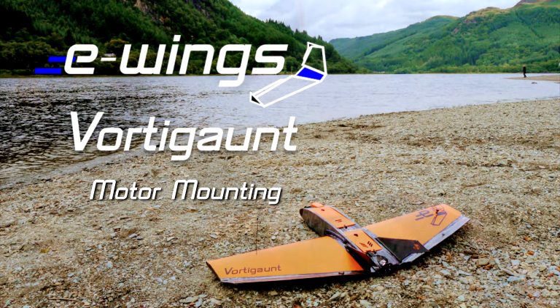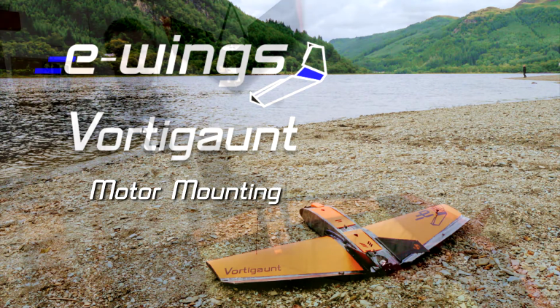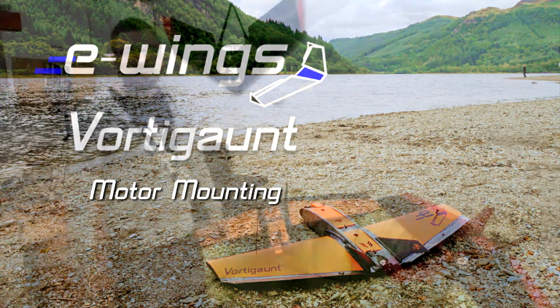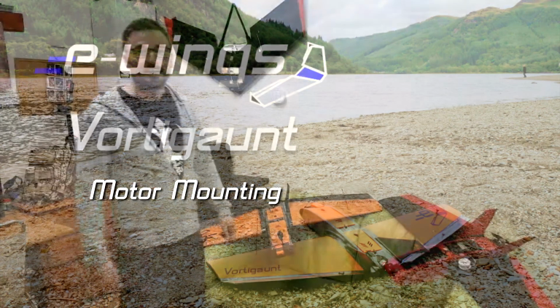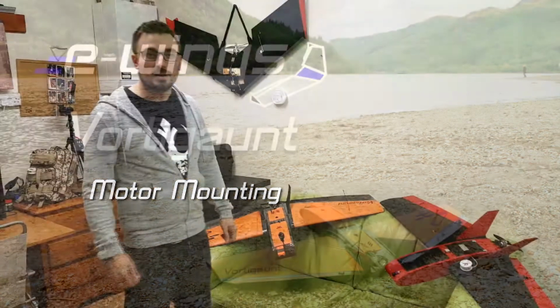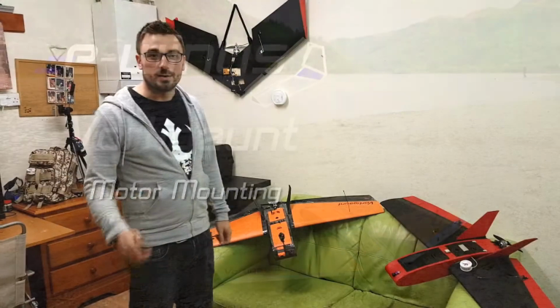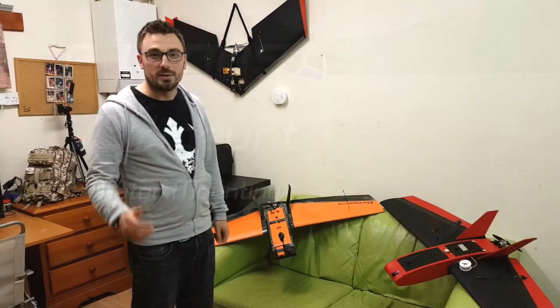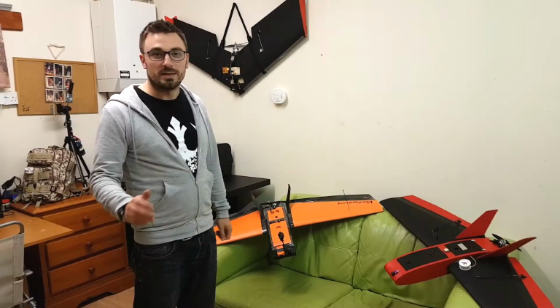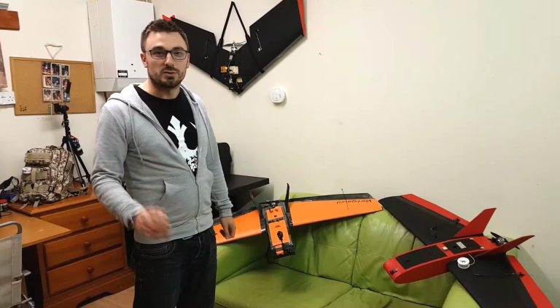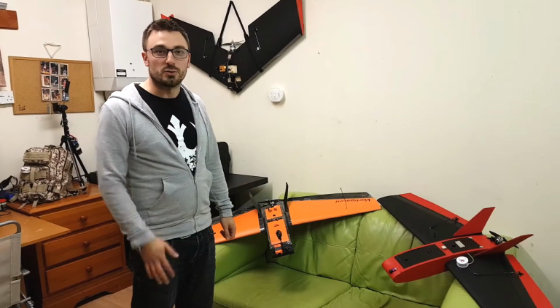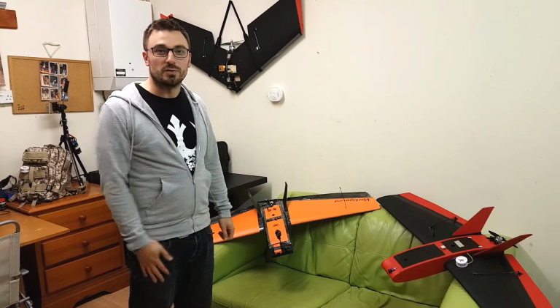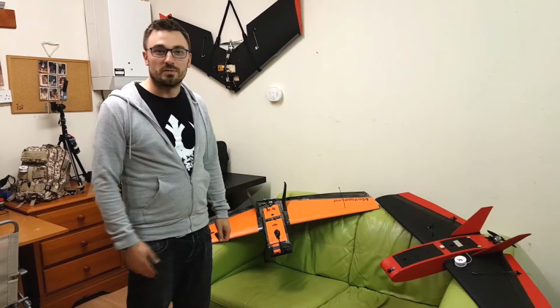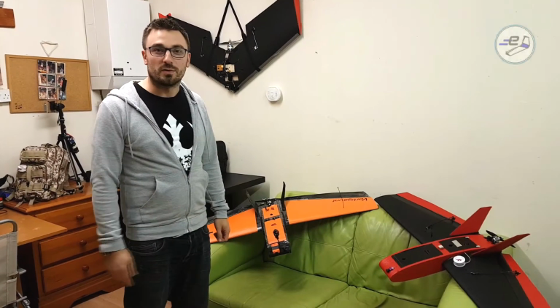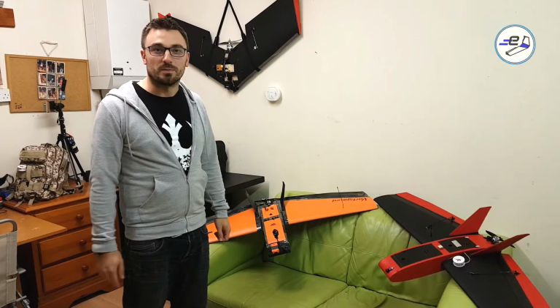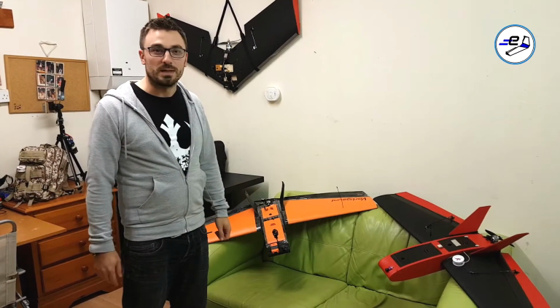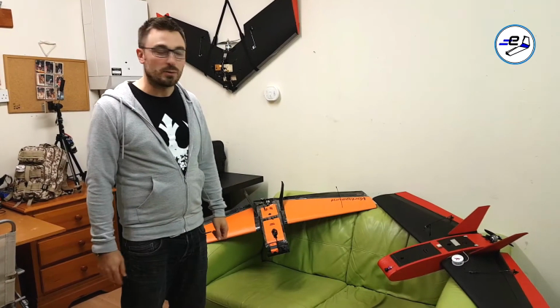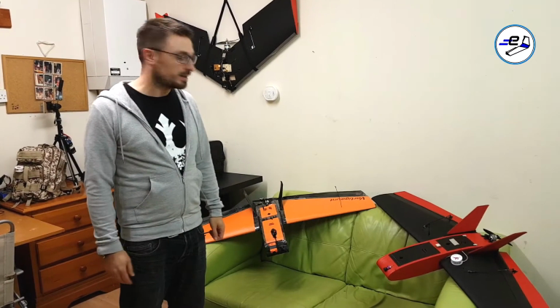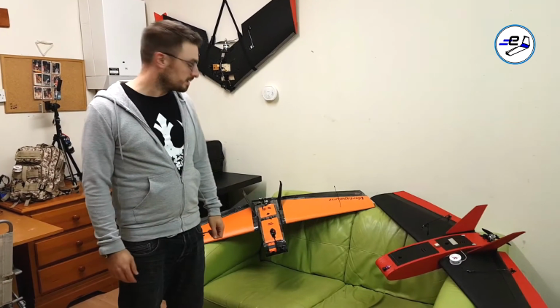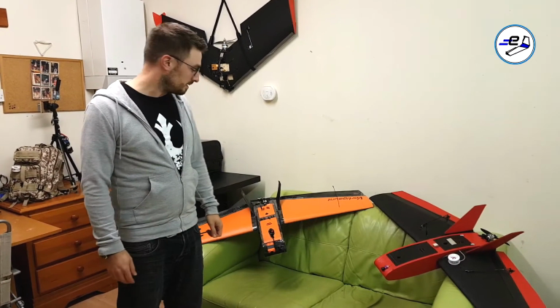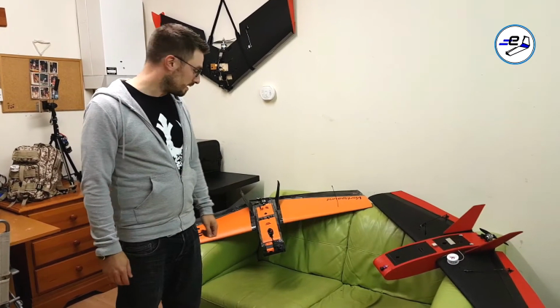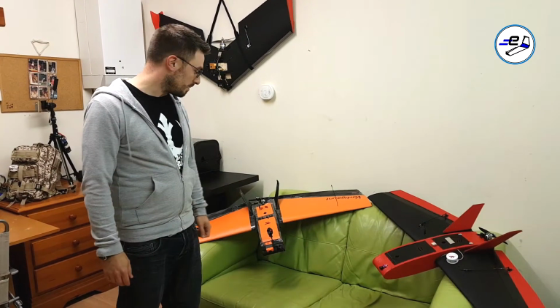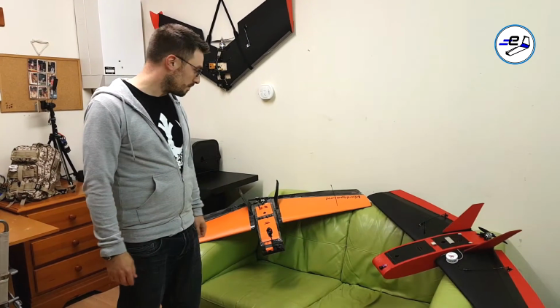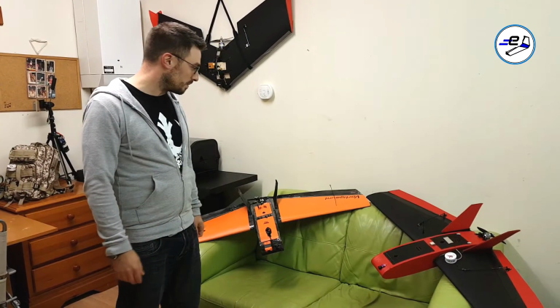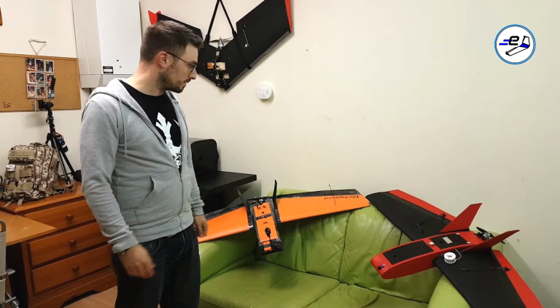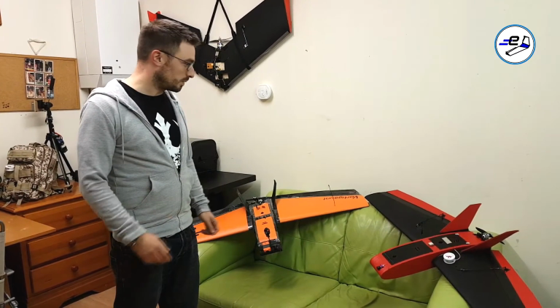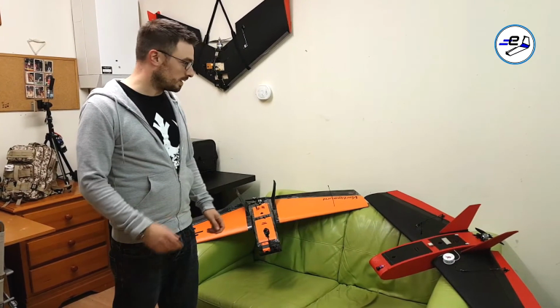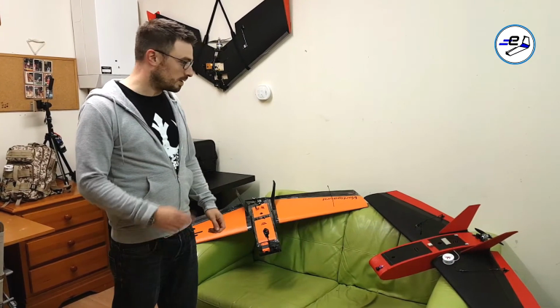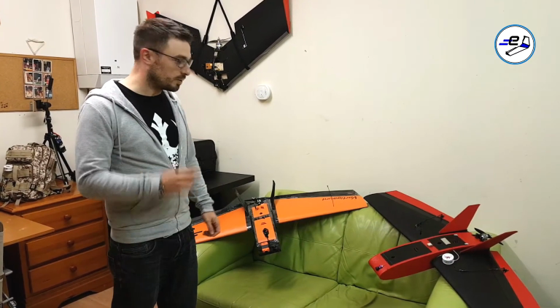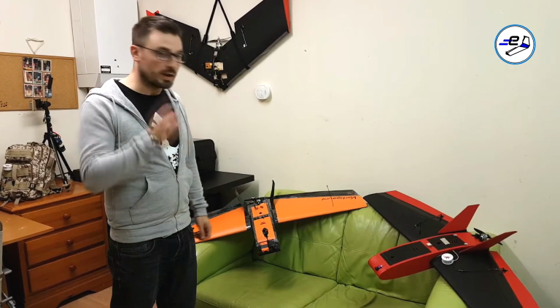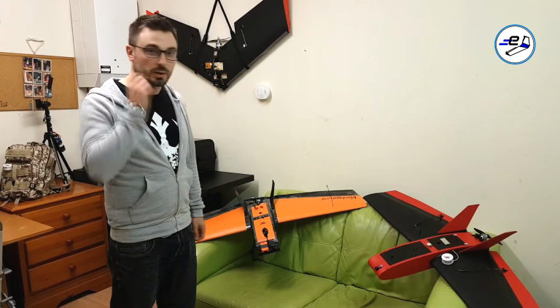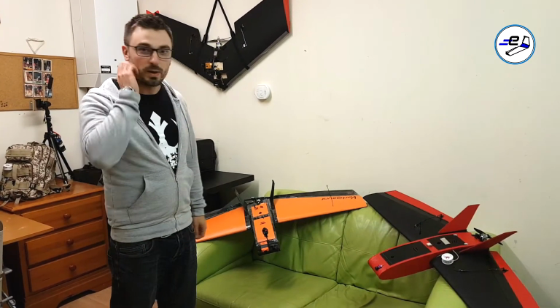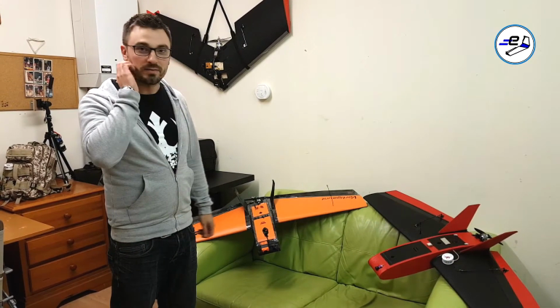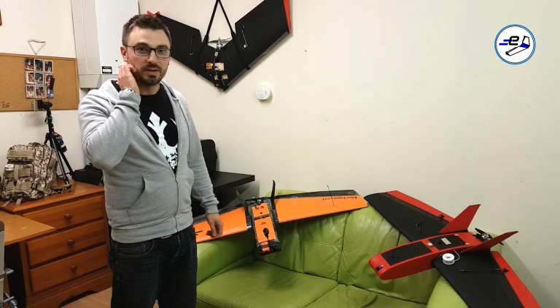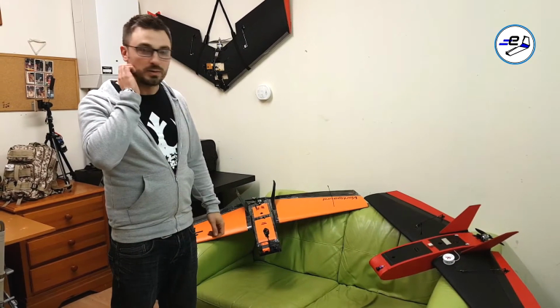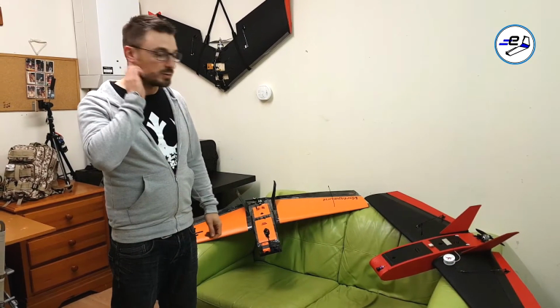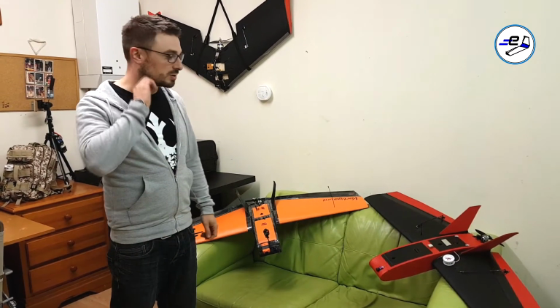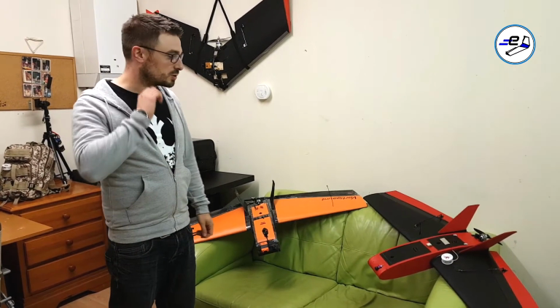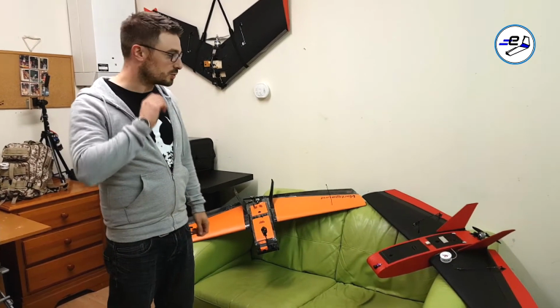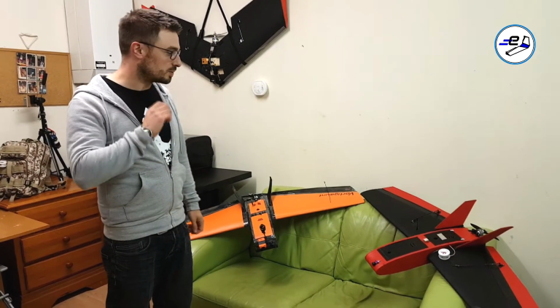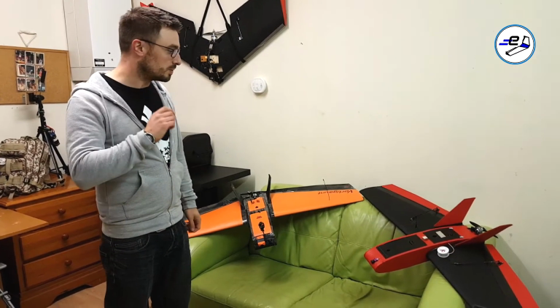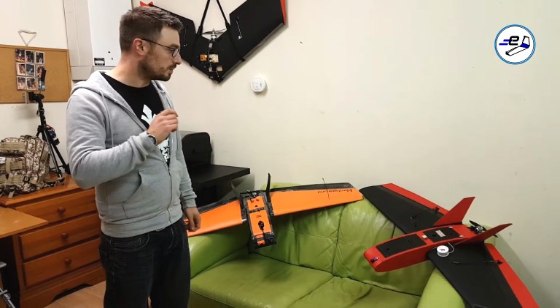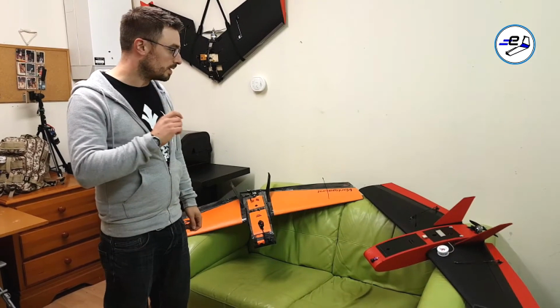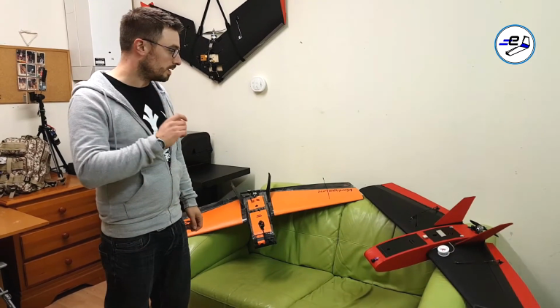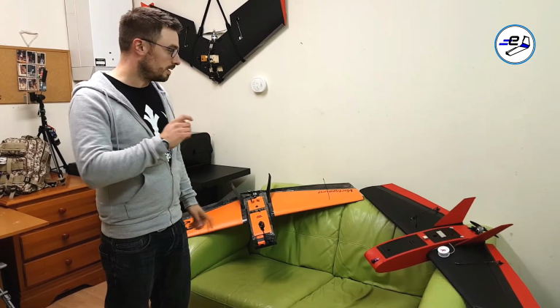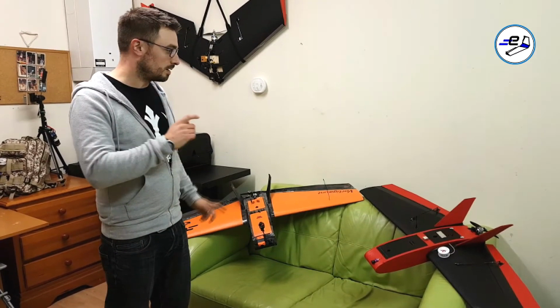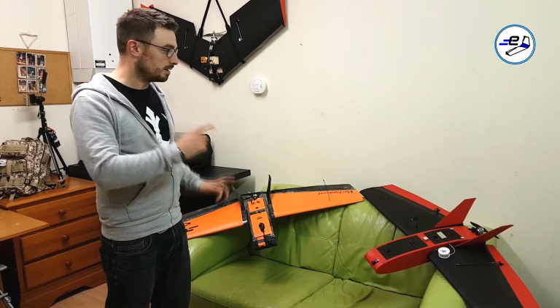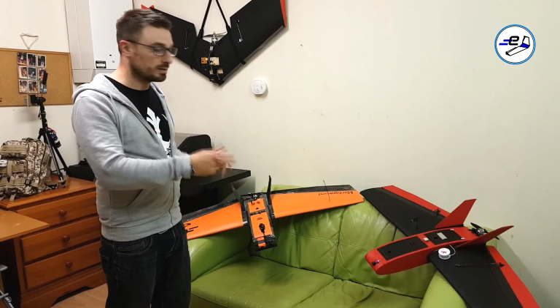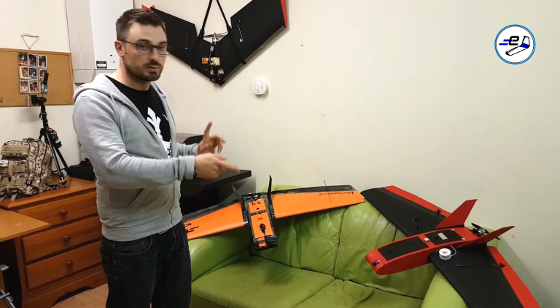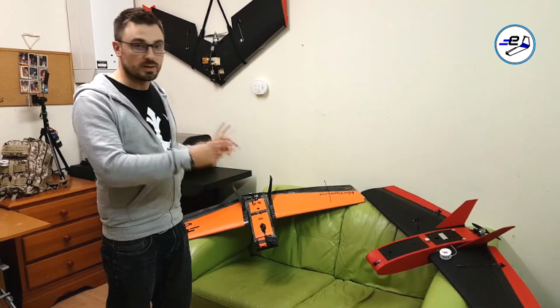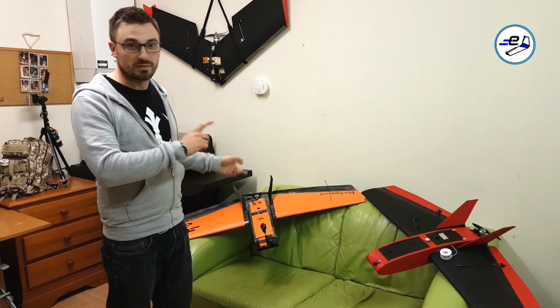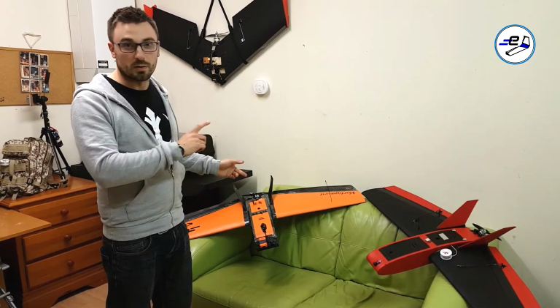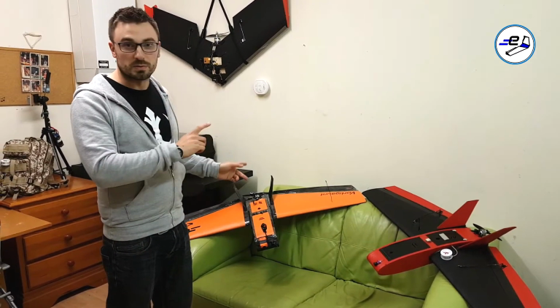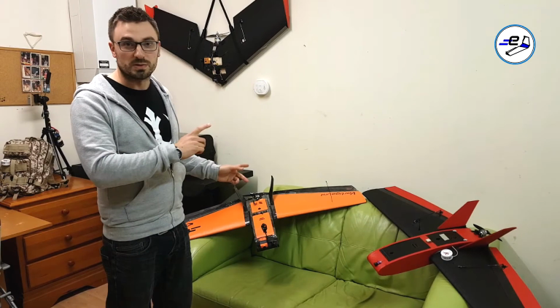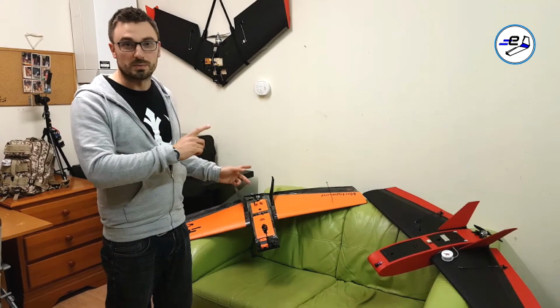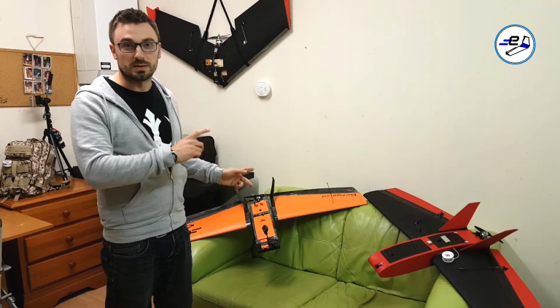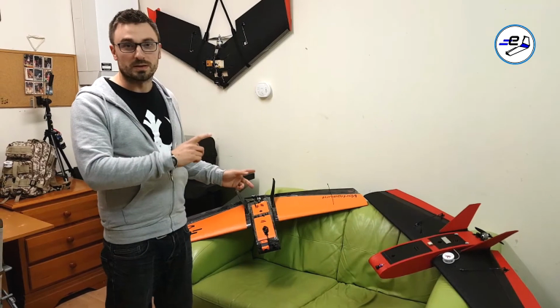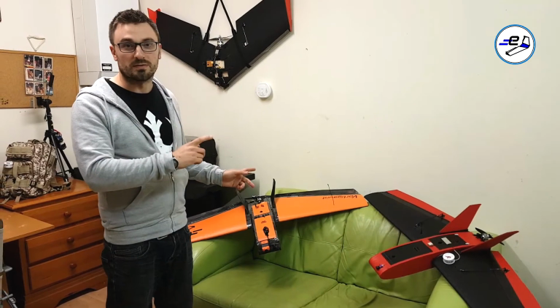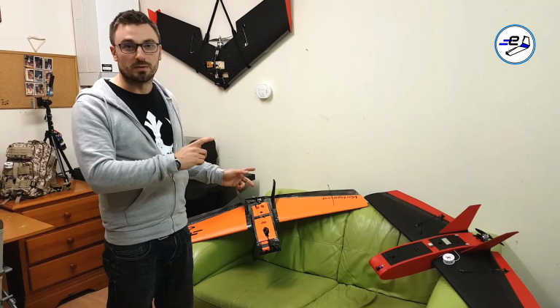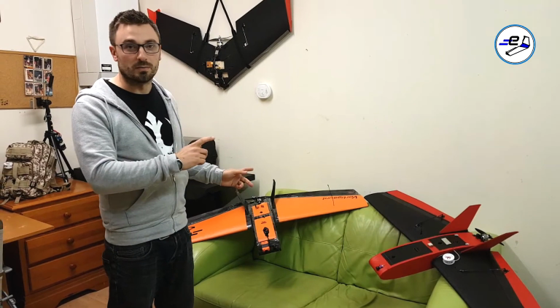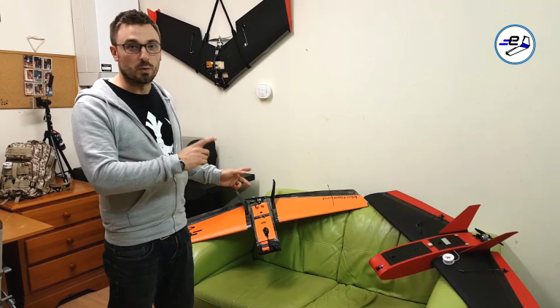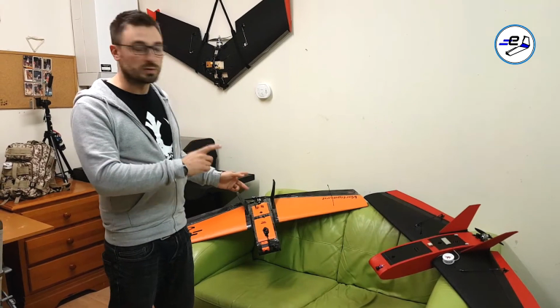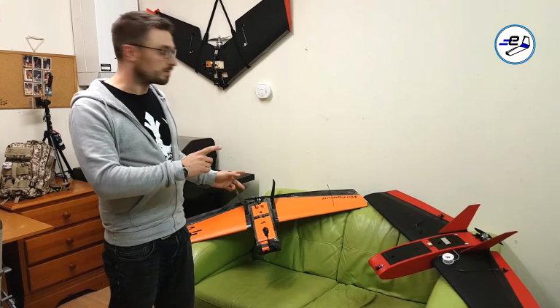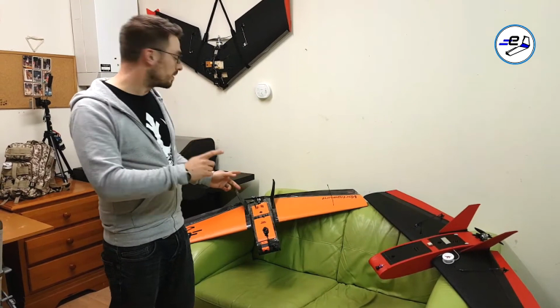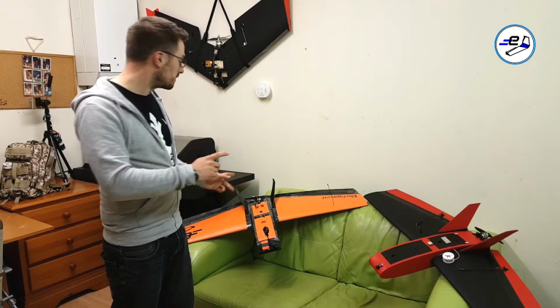Hey, how are you doing? This is Ewan from E-Wings. I wanted to do a quick video just to show you the two different options for motor mounting.